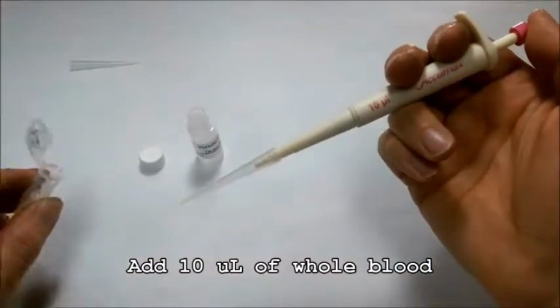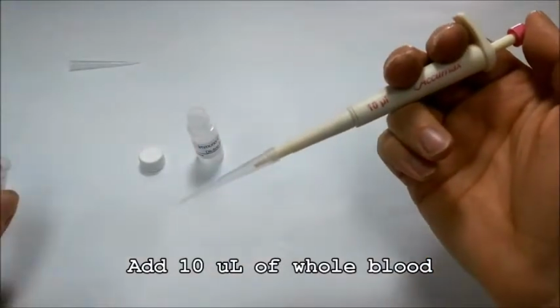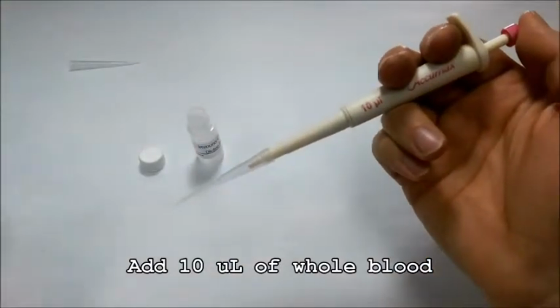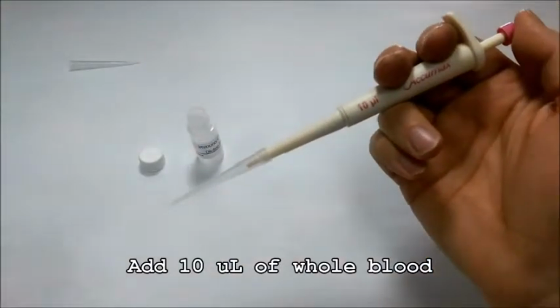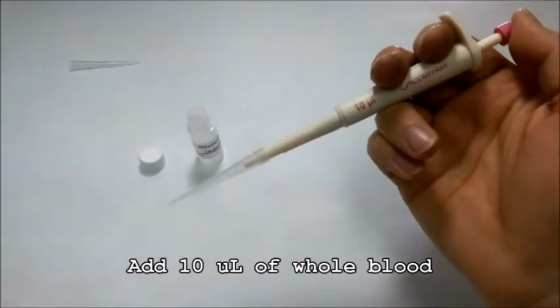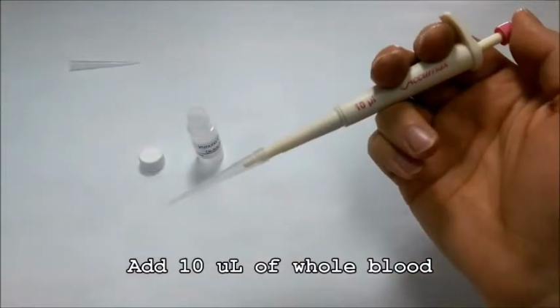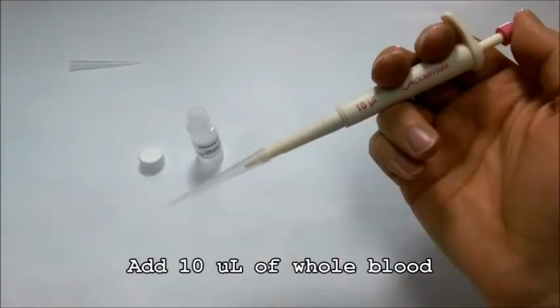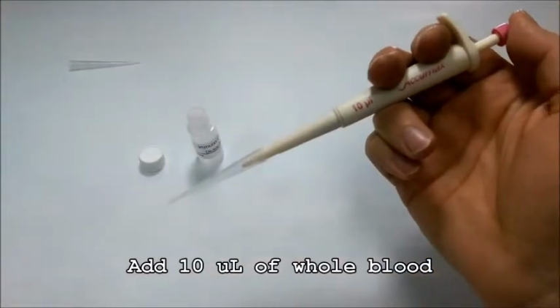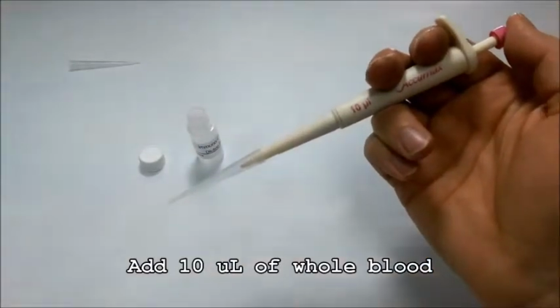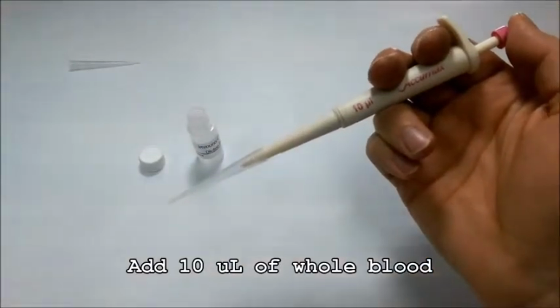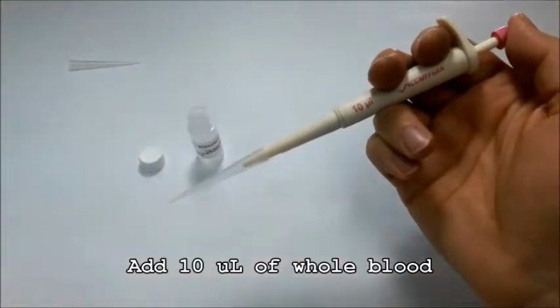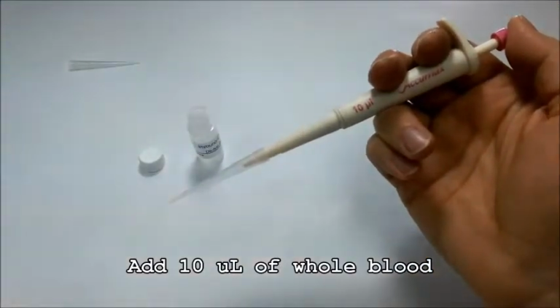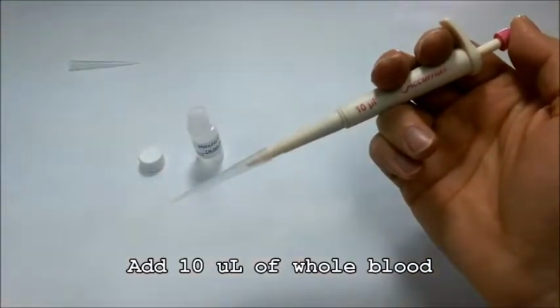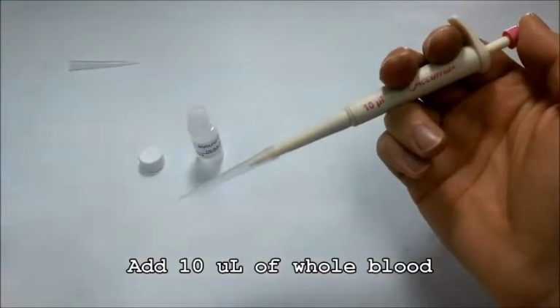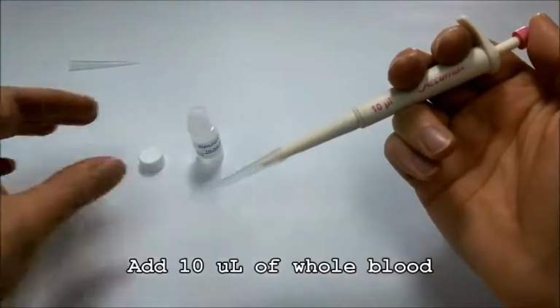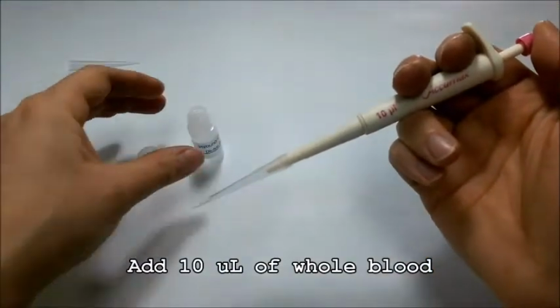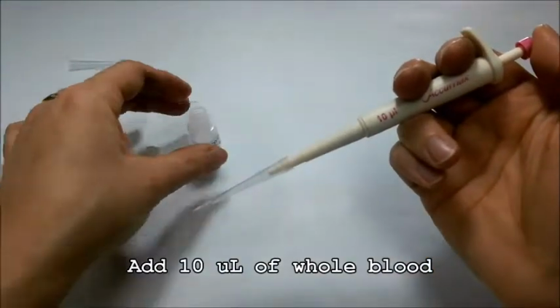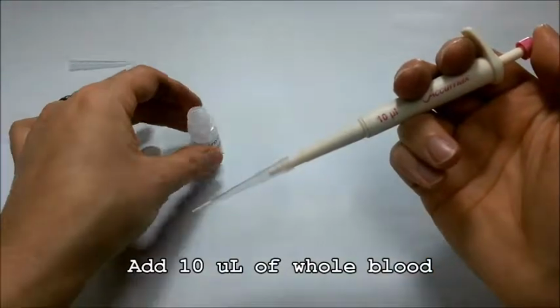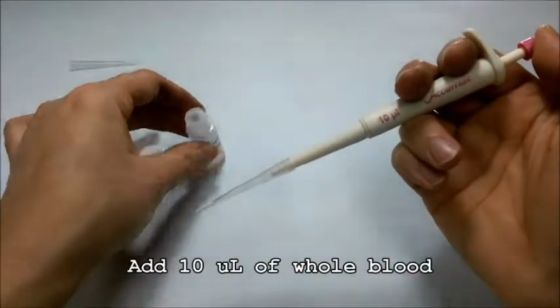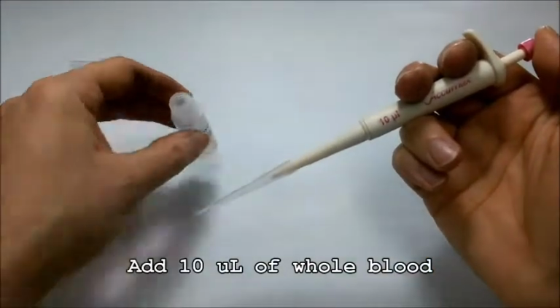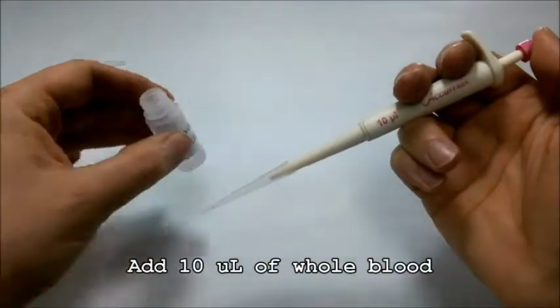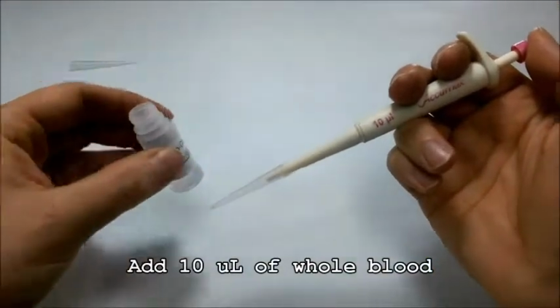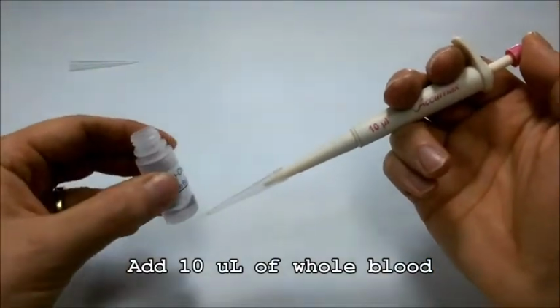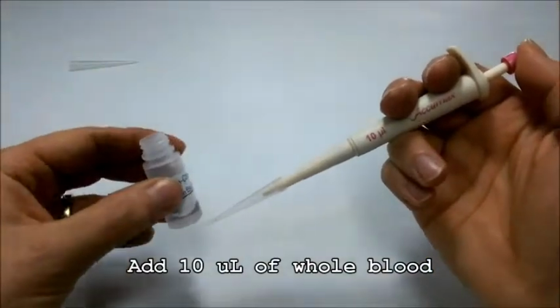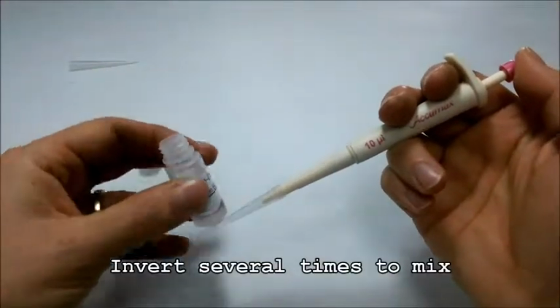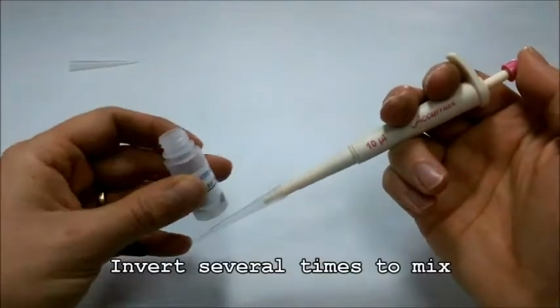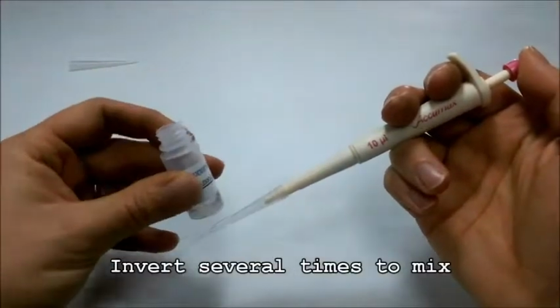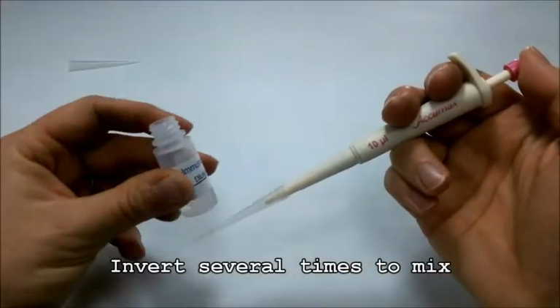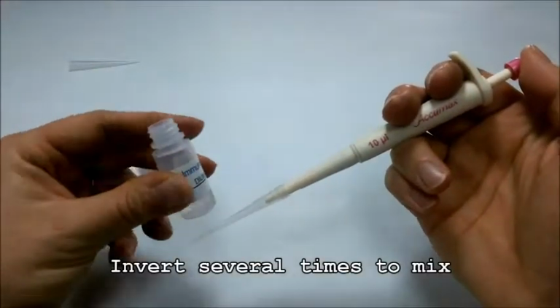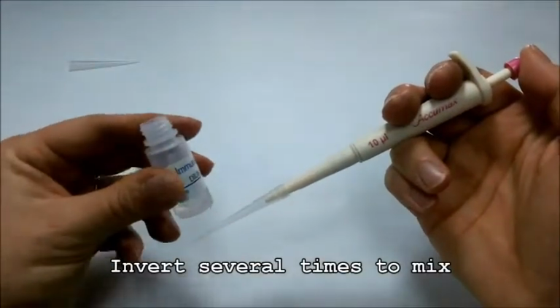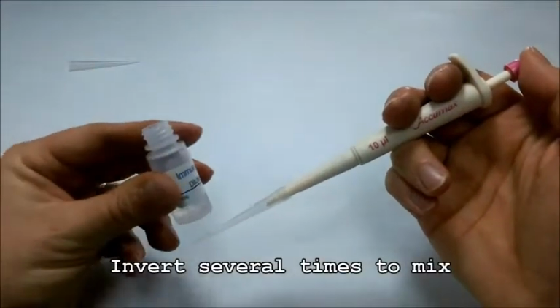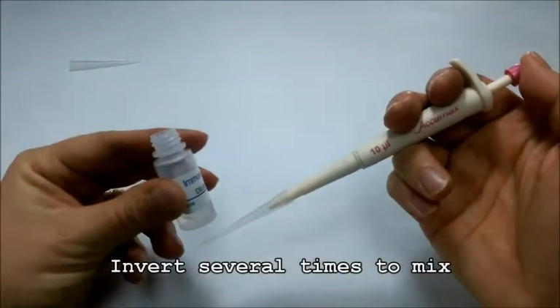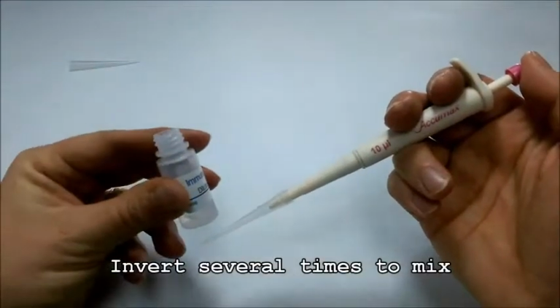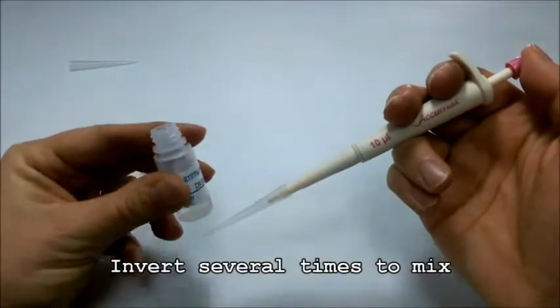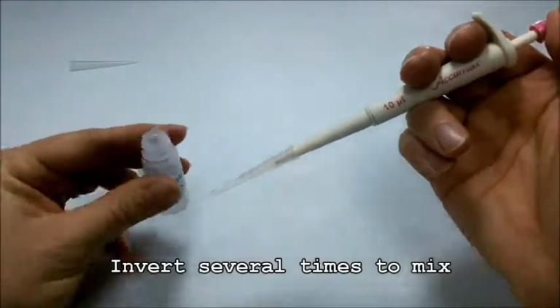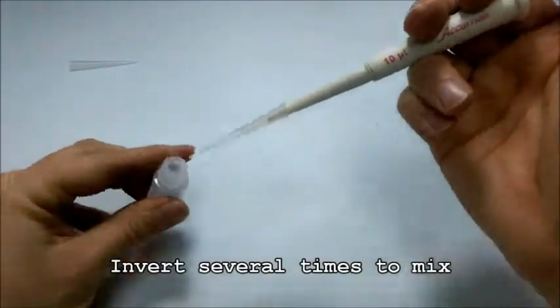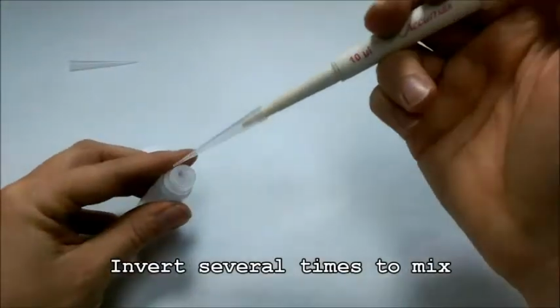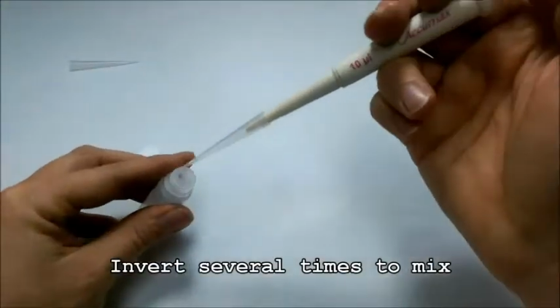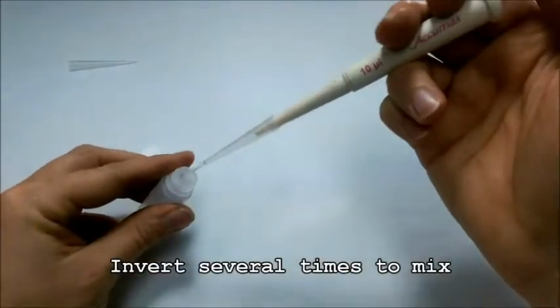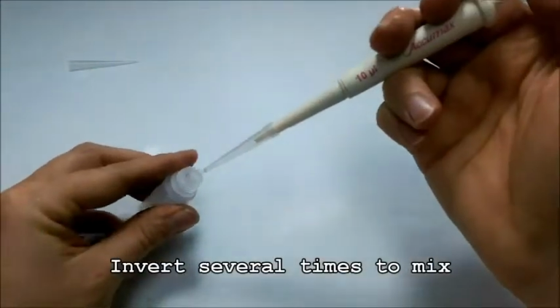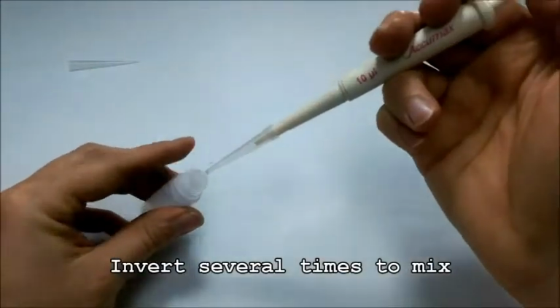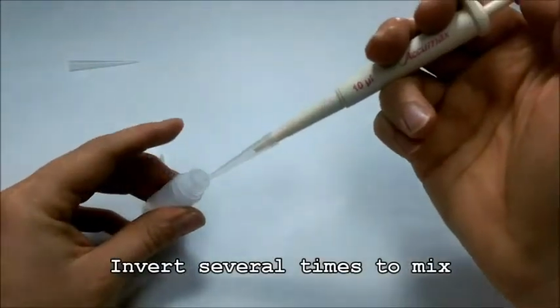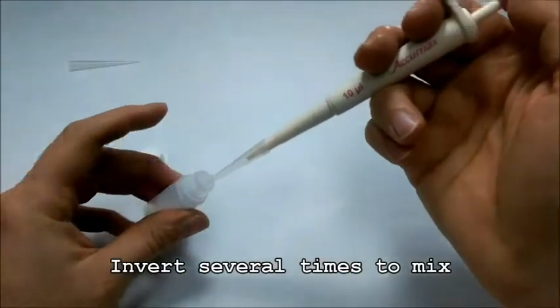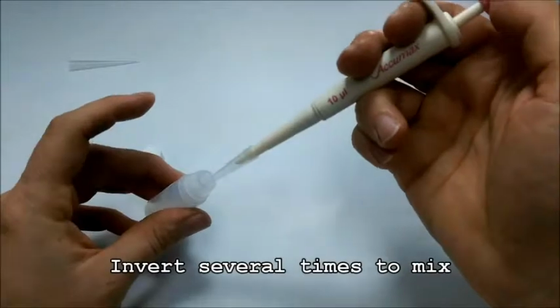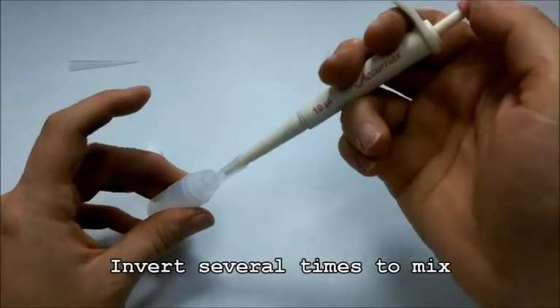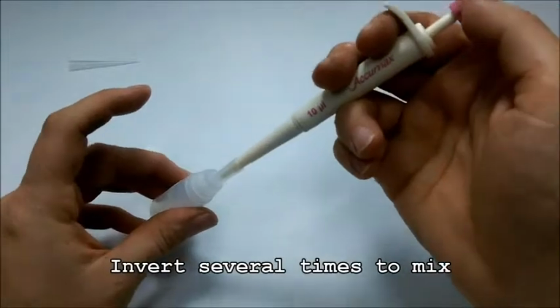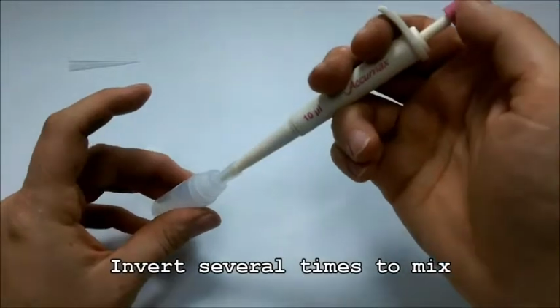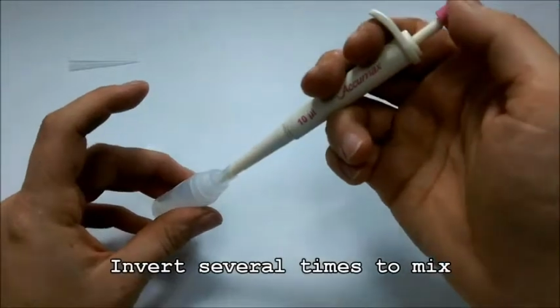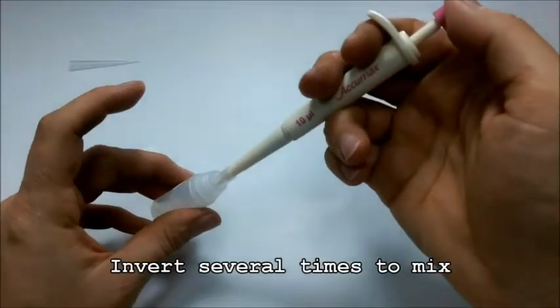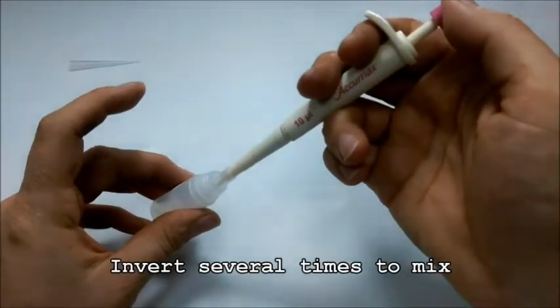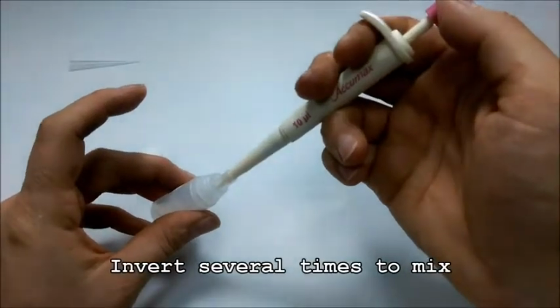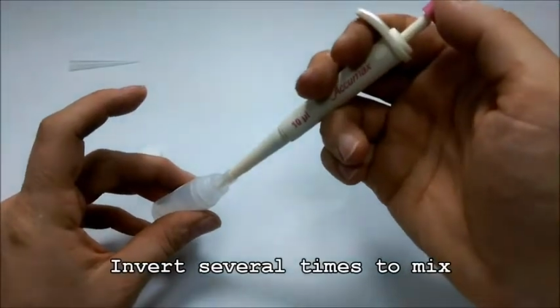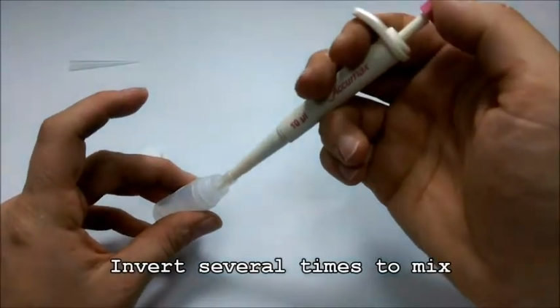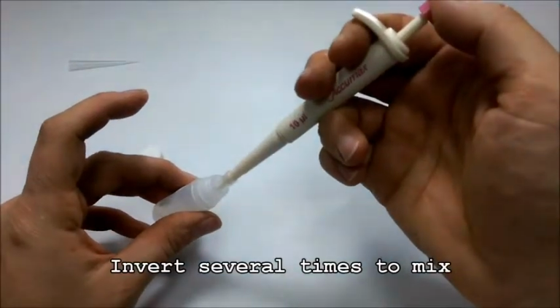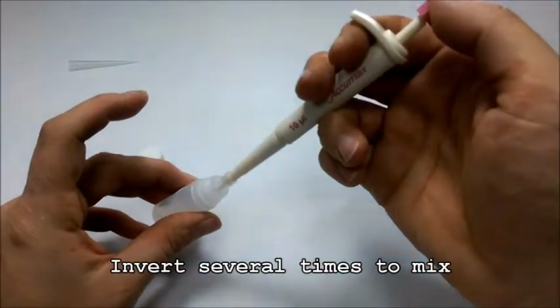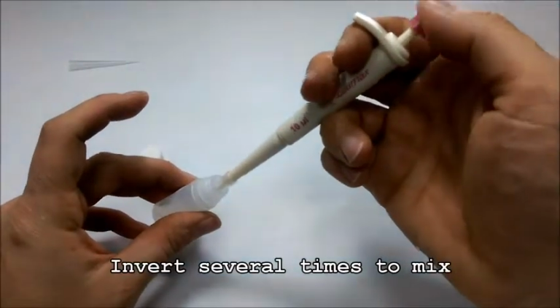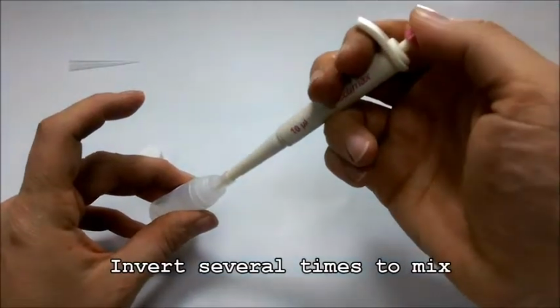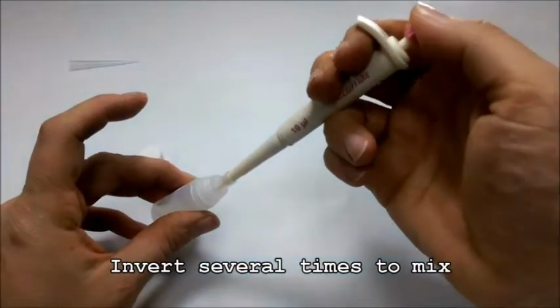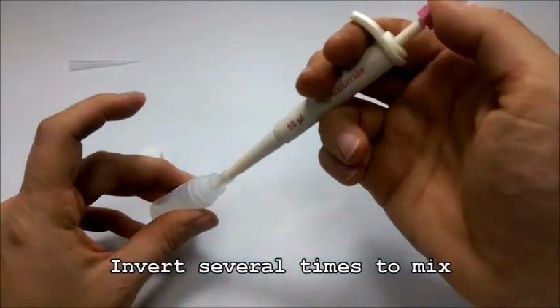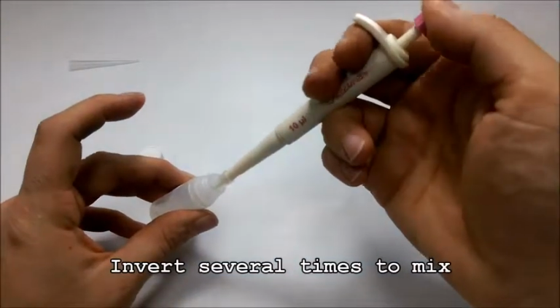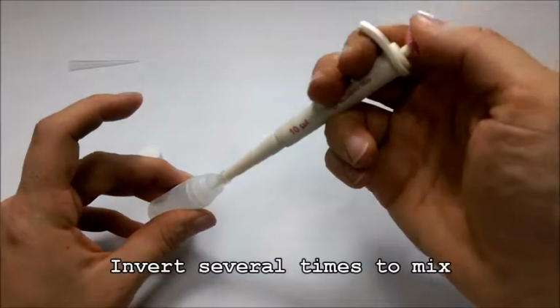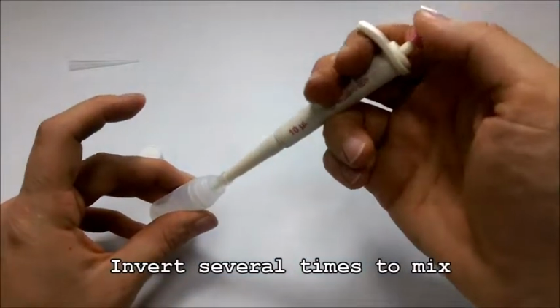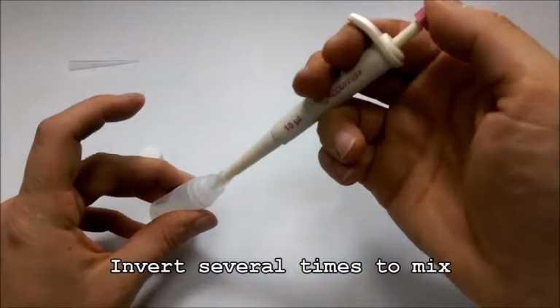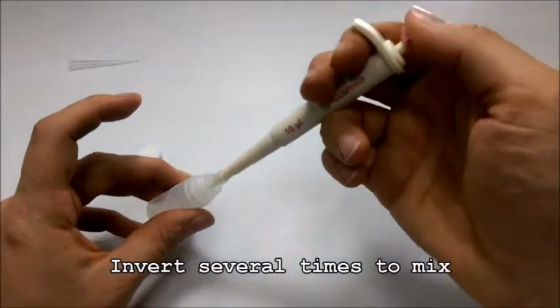With the pipettor, add 10 microliters of whole blood sample to the dilution module. Invert several times to mix.